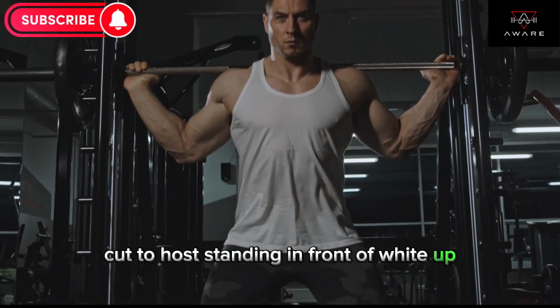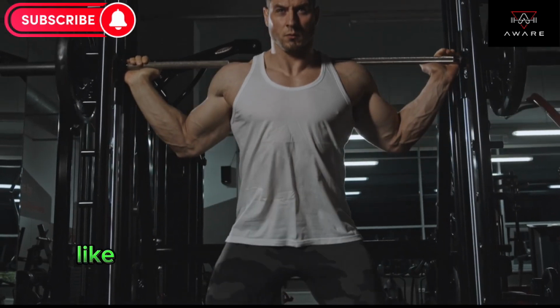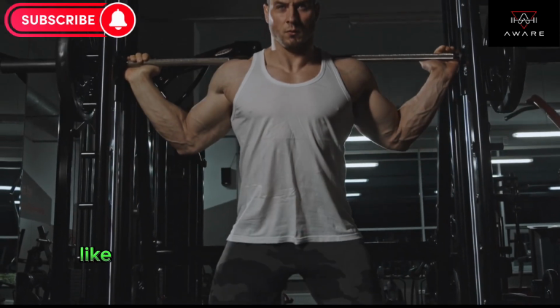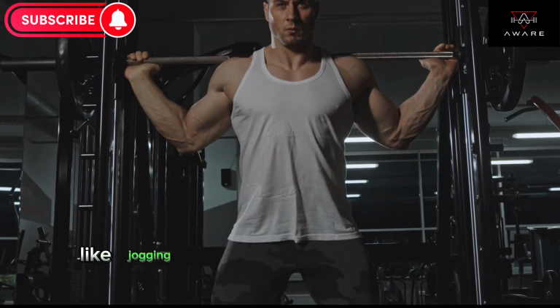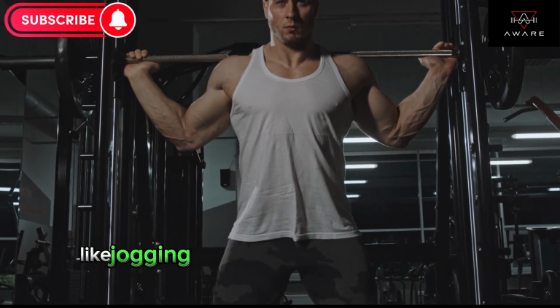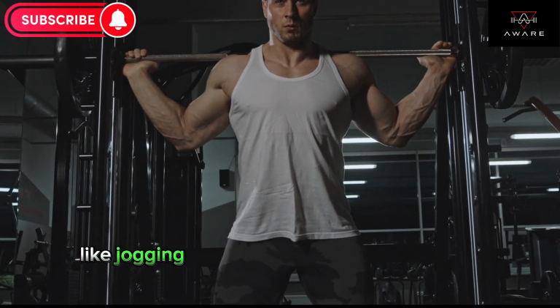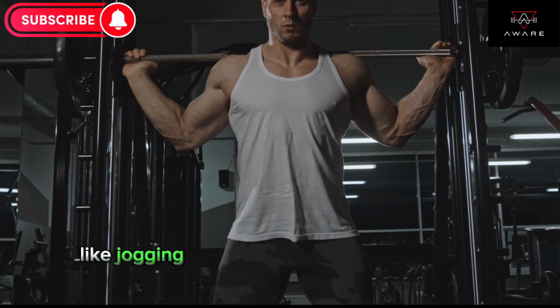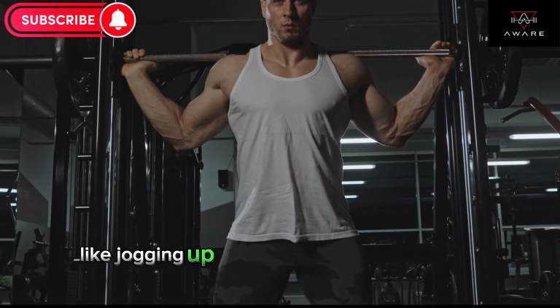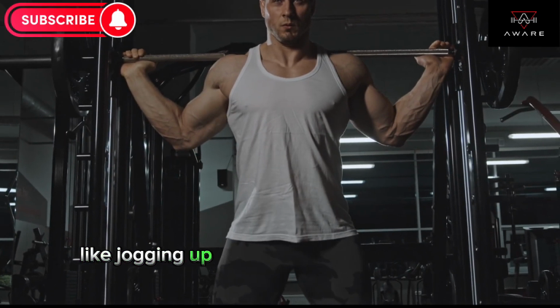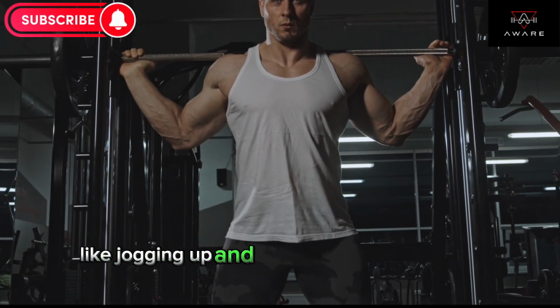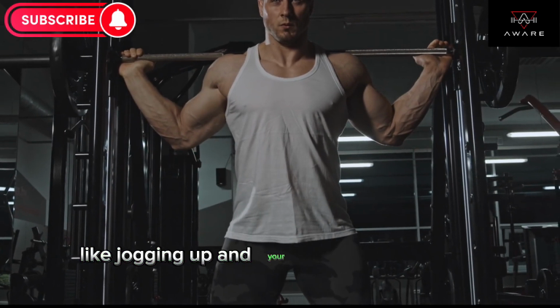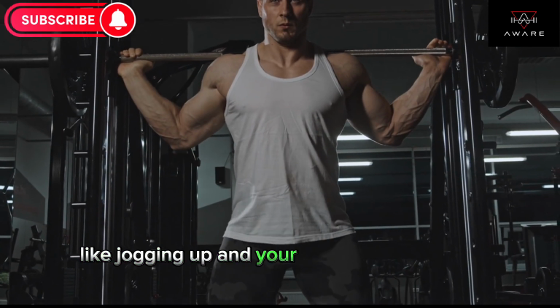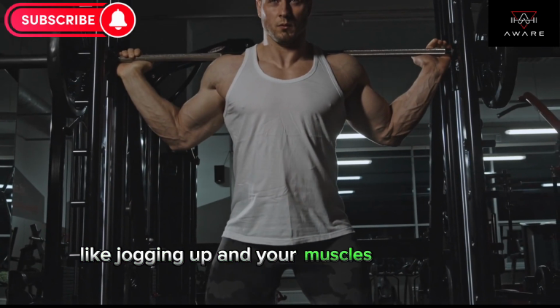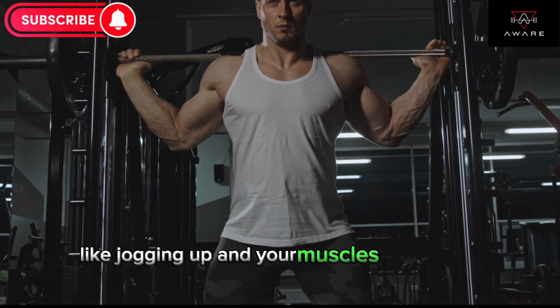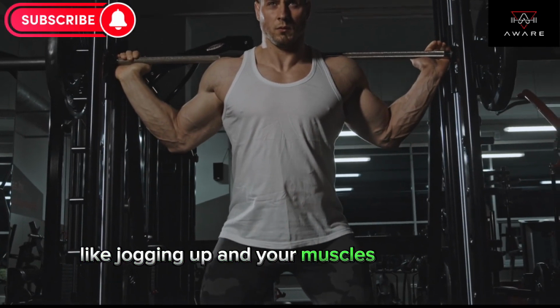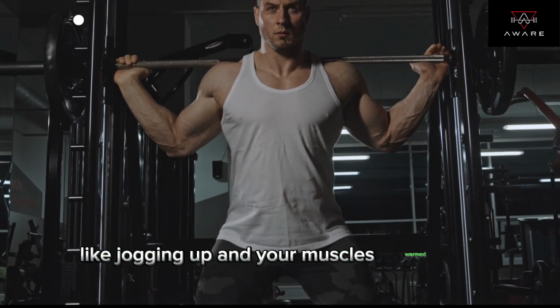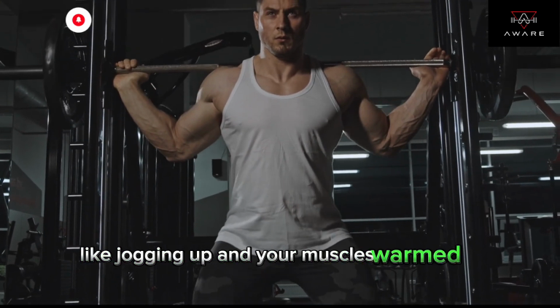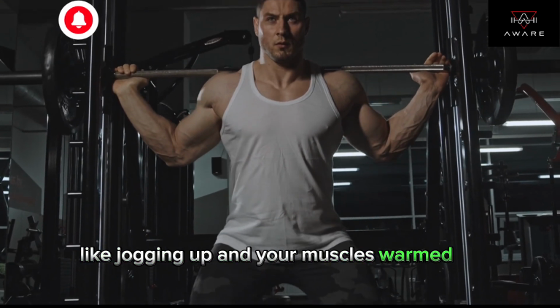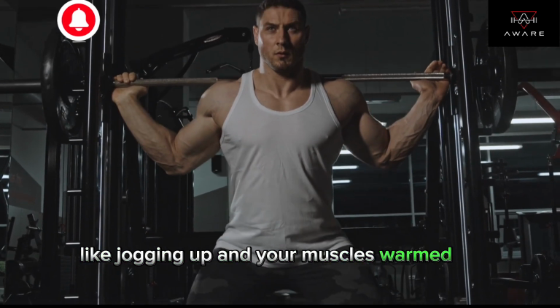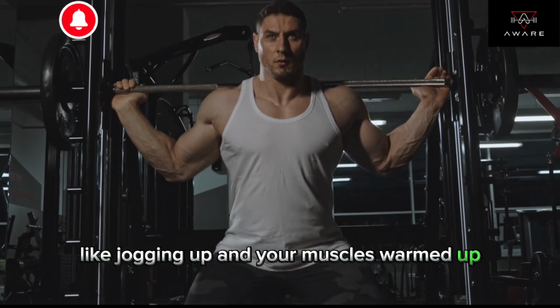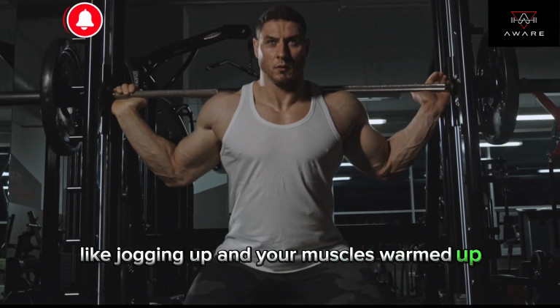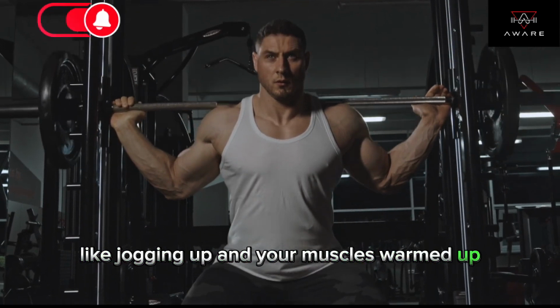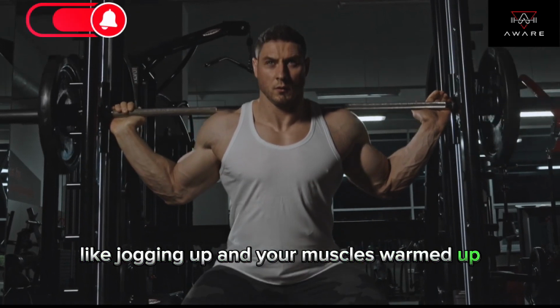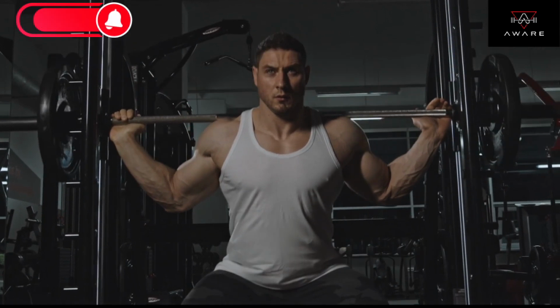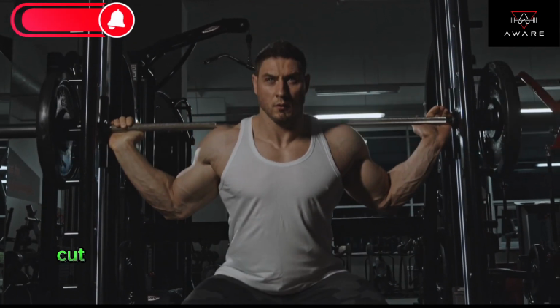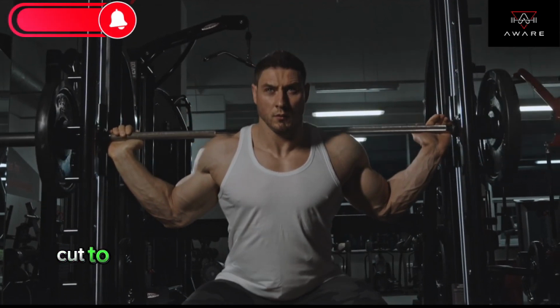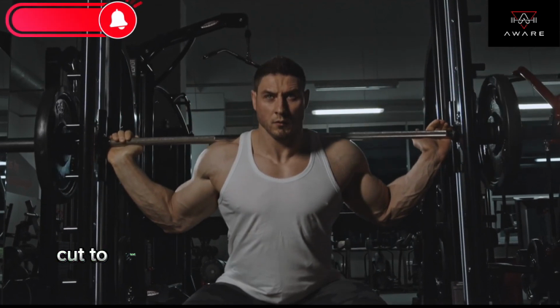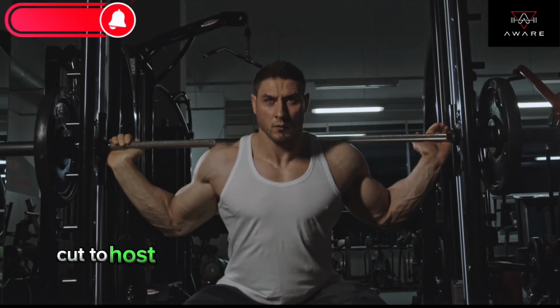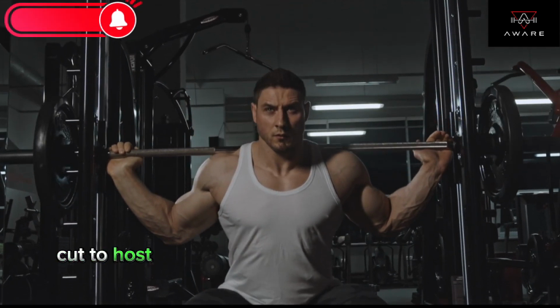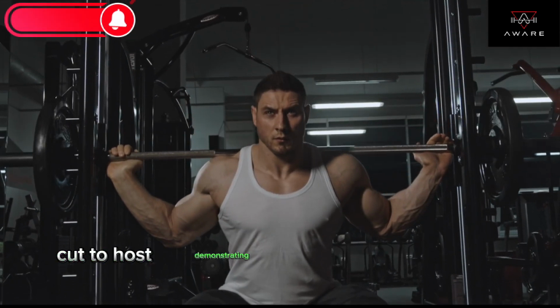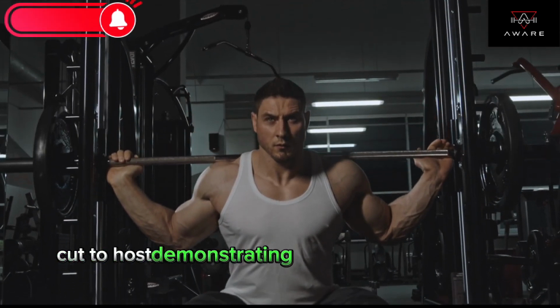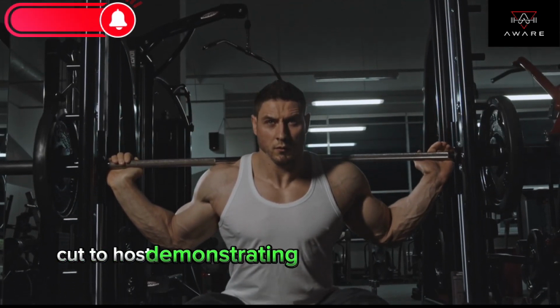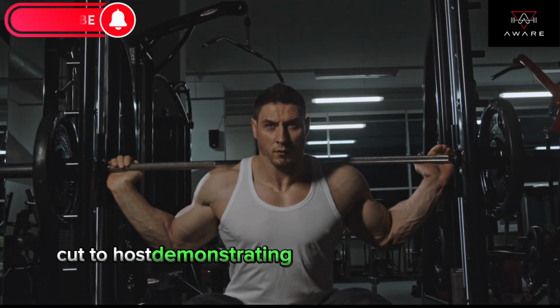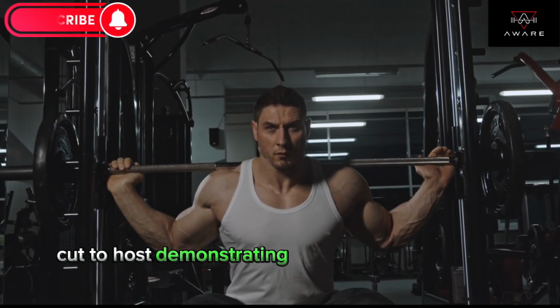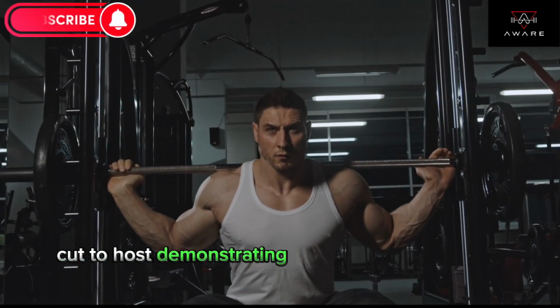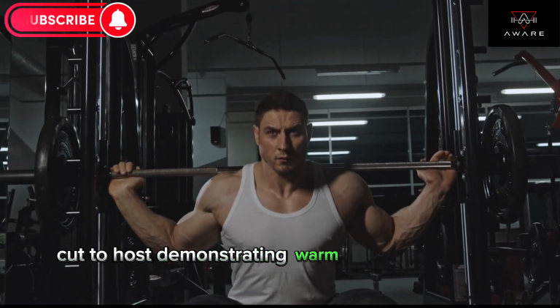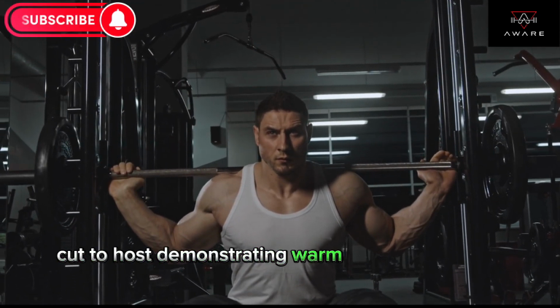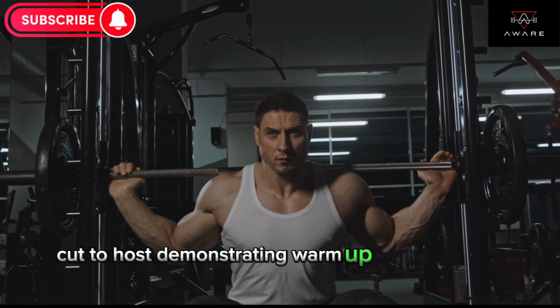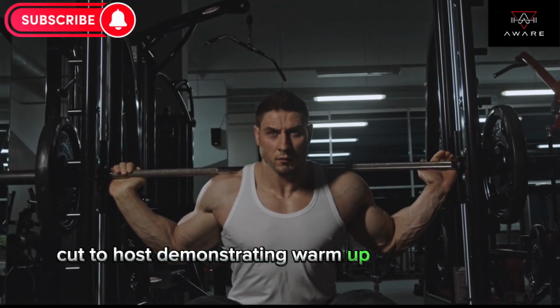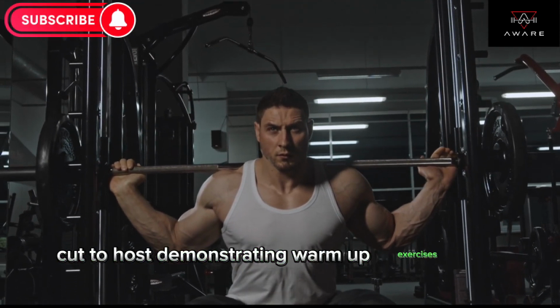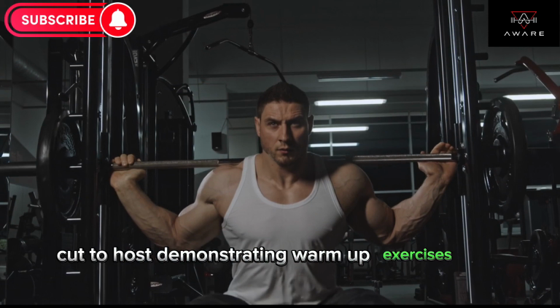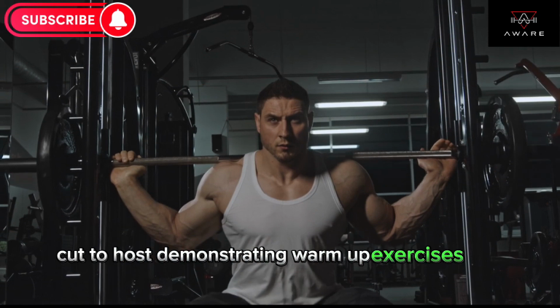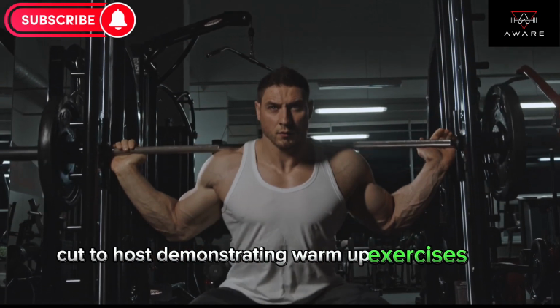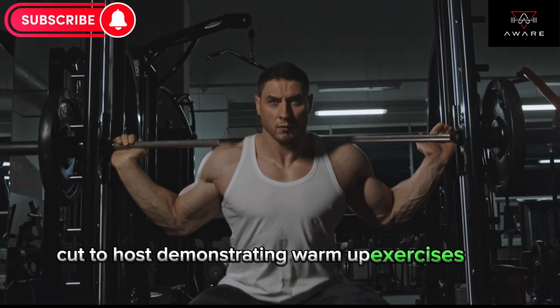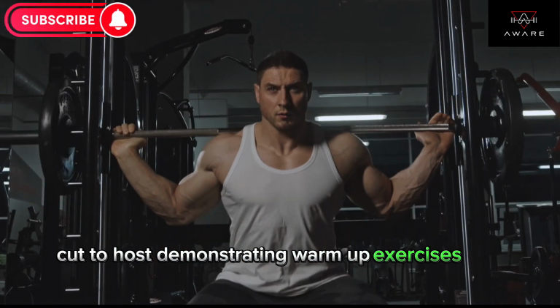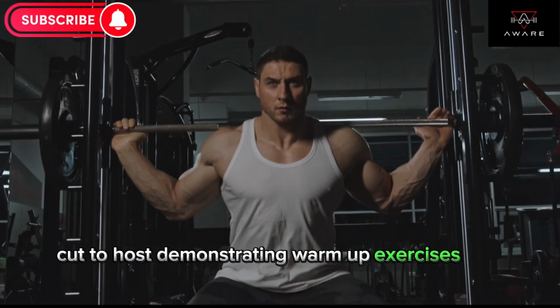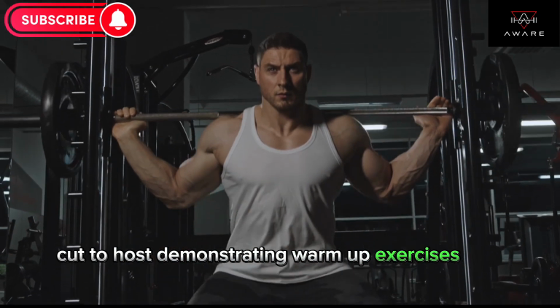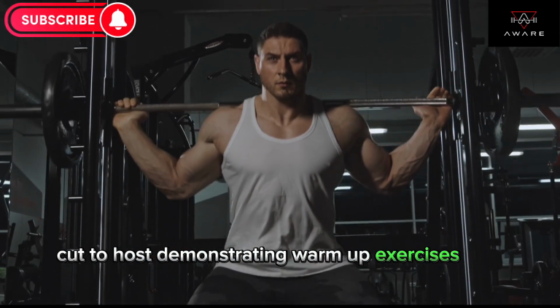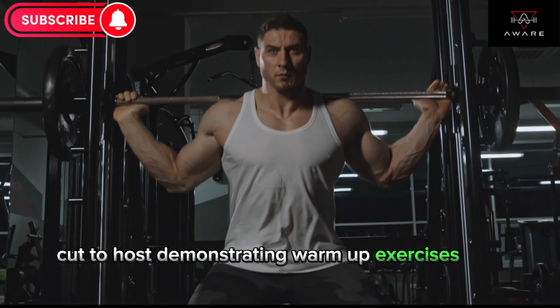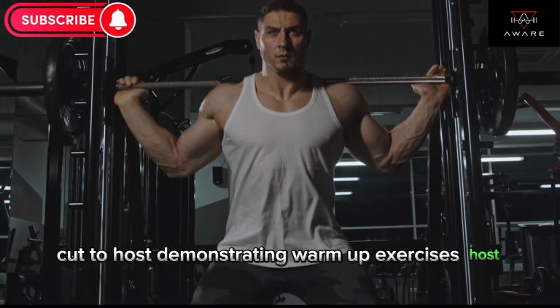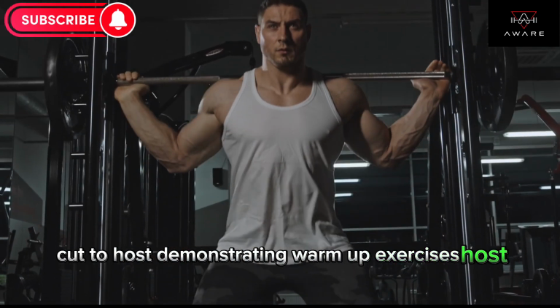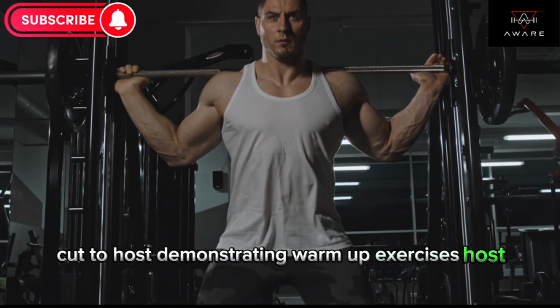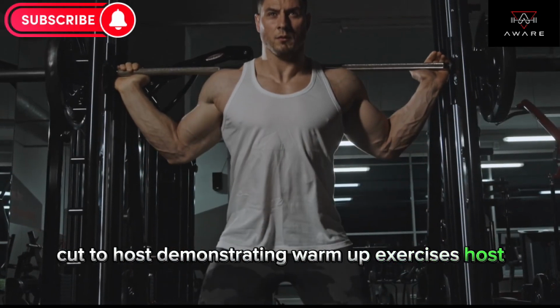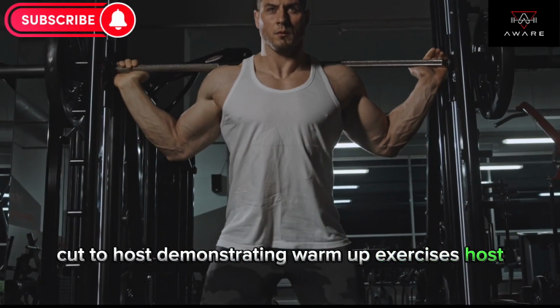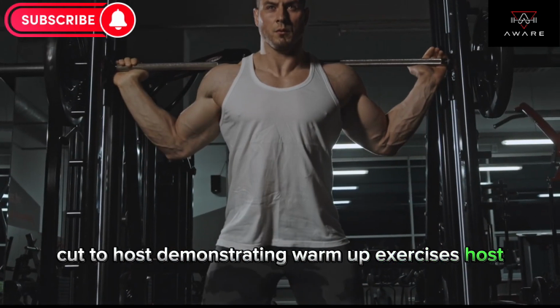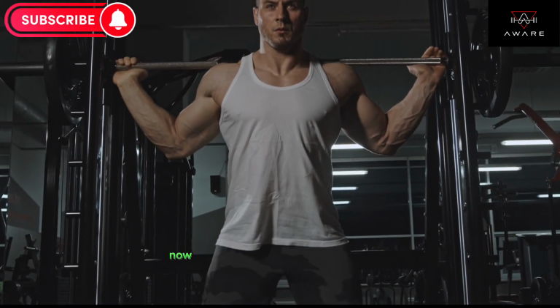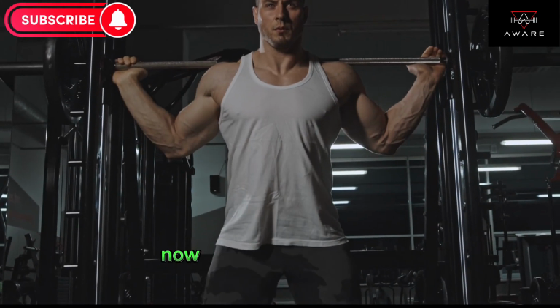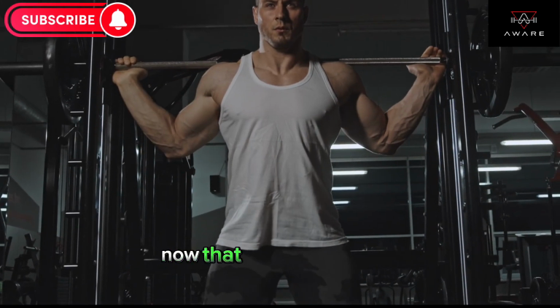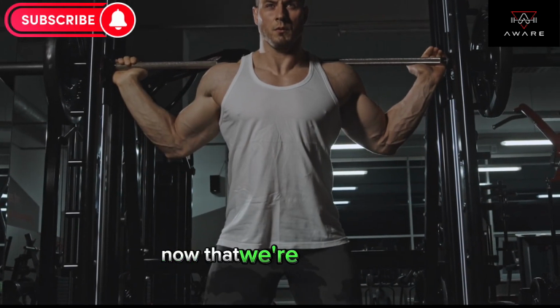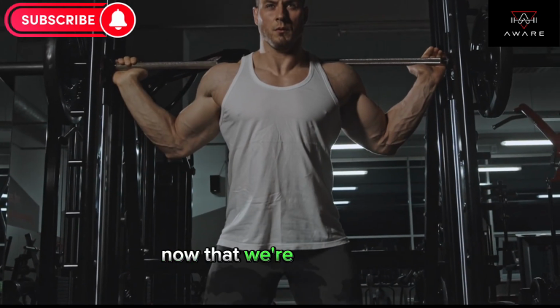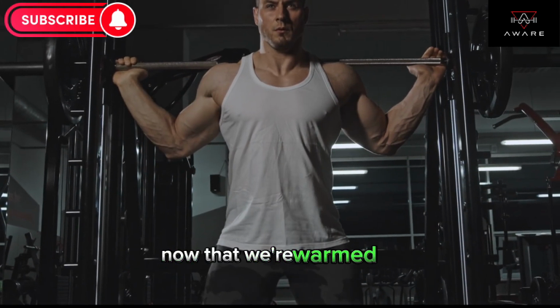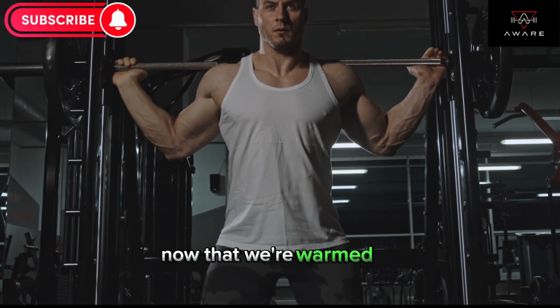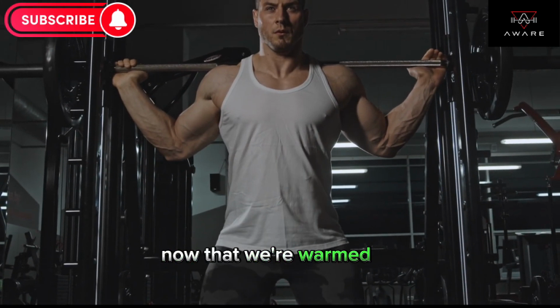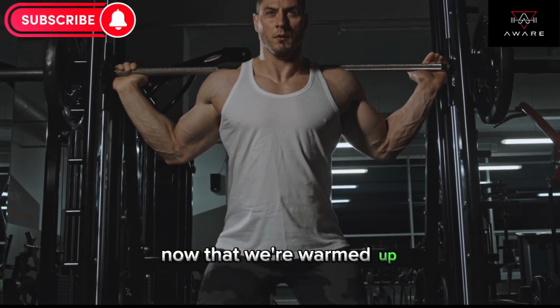Let's get your body warmed up, like jogging, to get your muscles warmed up. Now that we're warmed up, let's move on to the main workout.